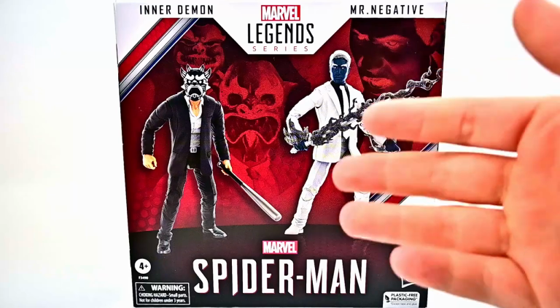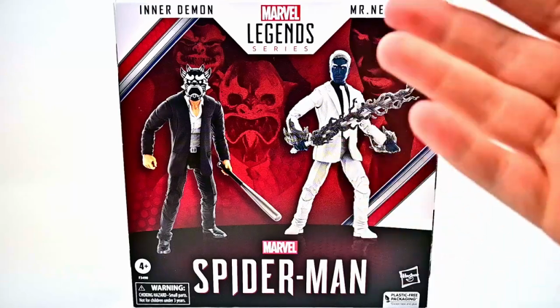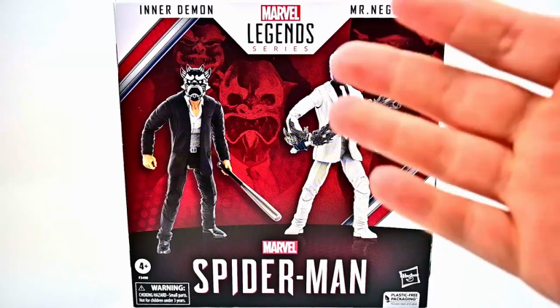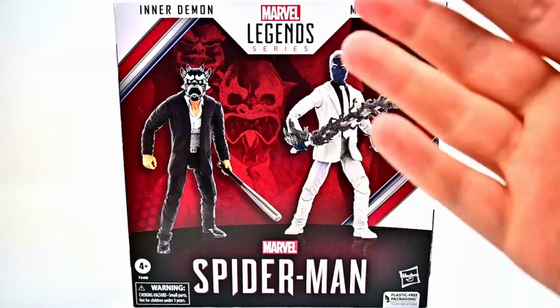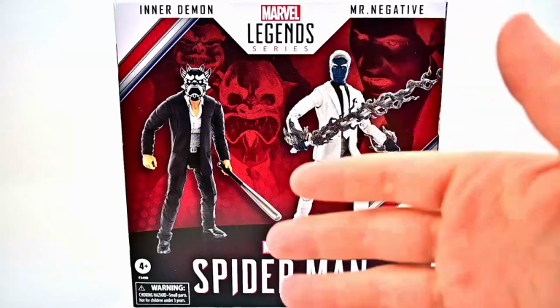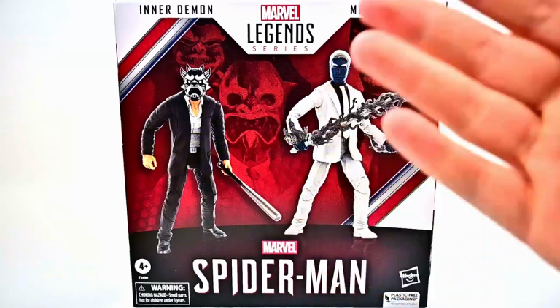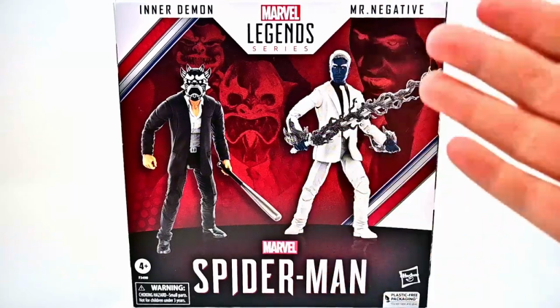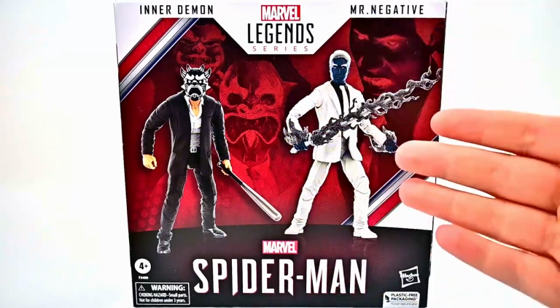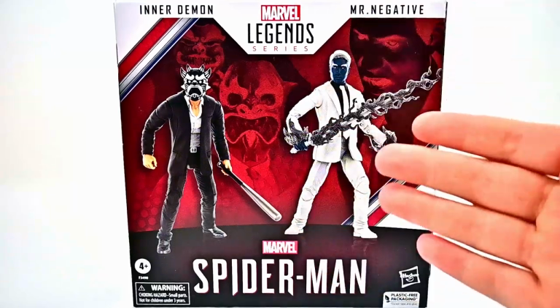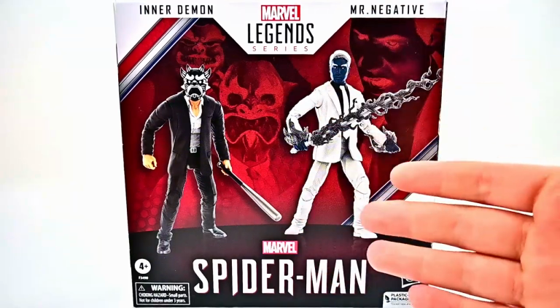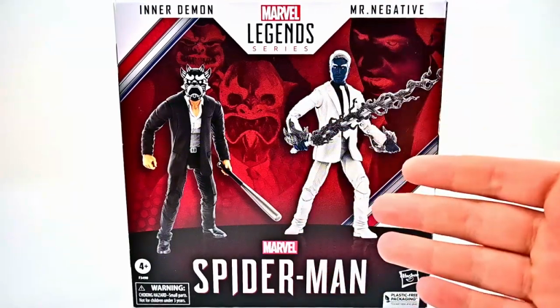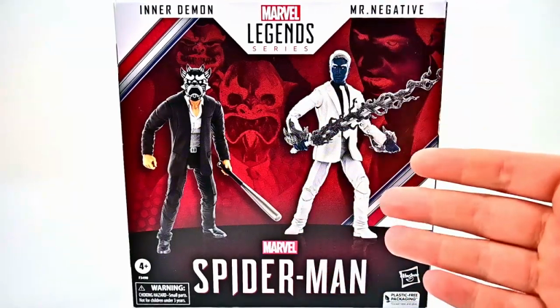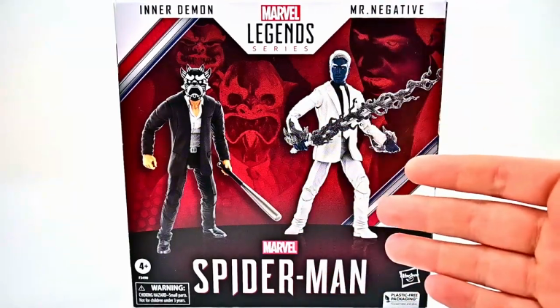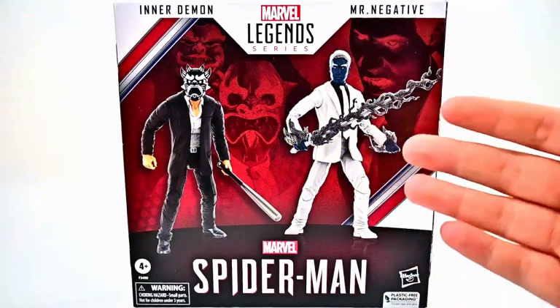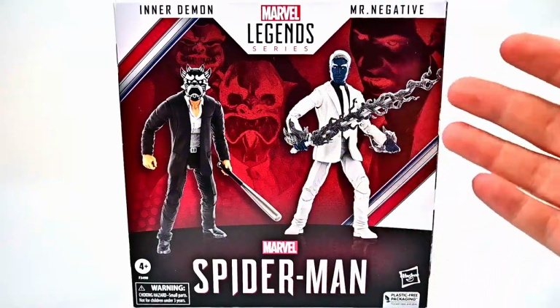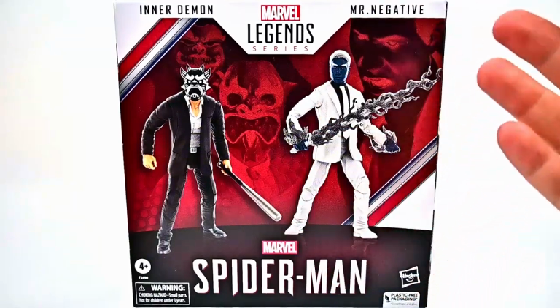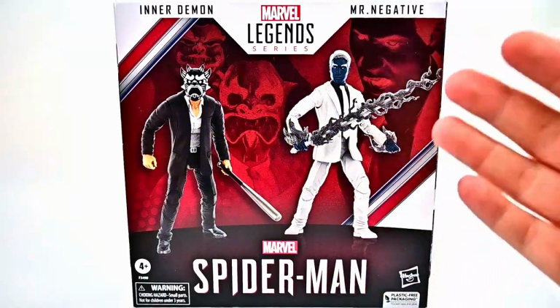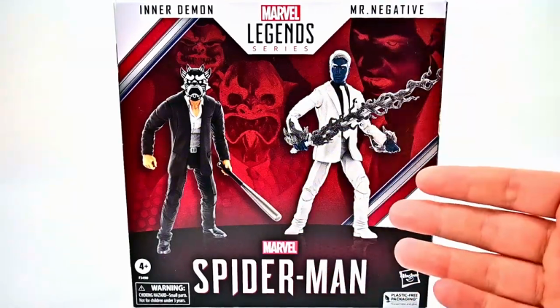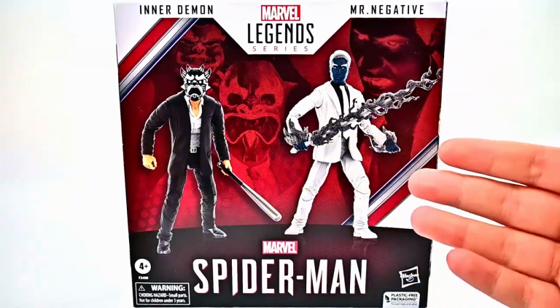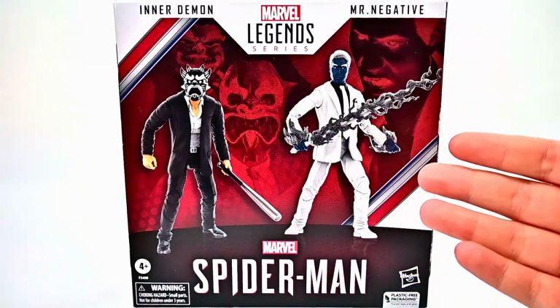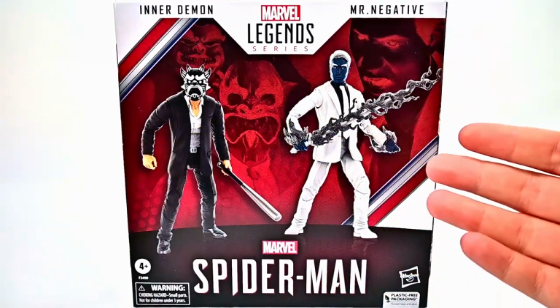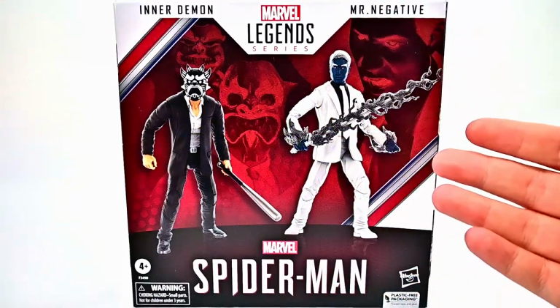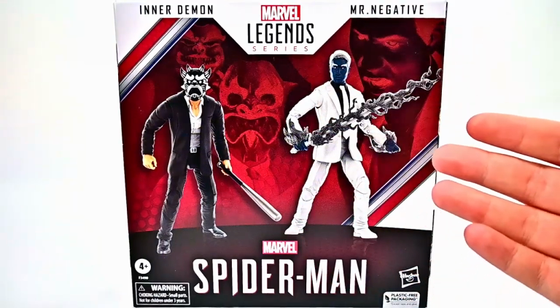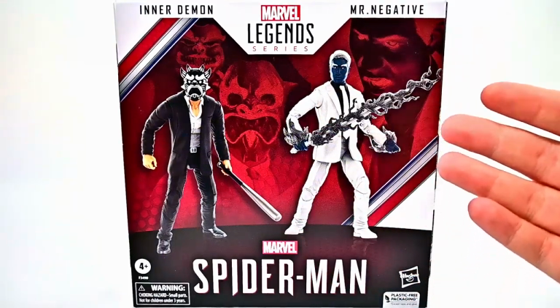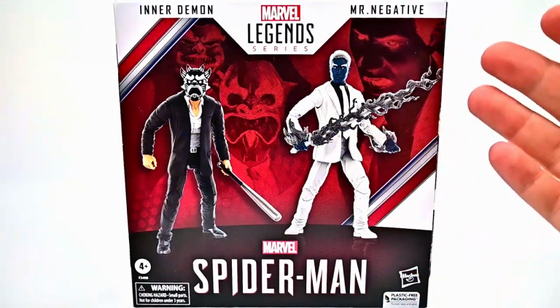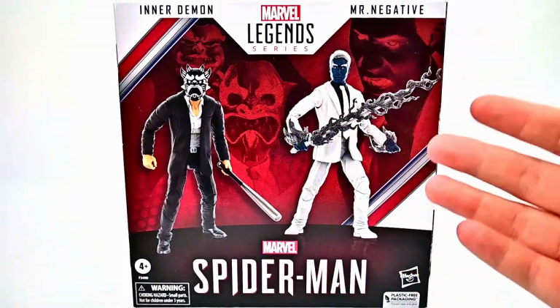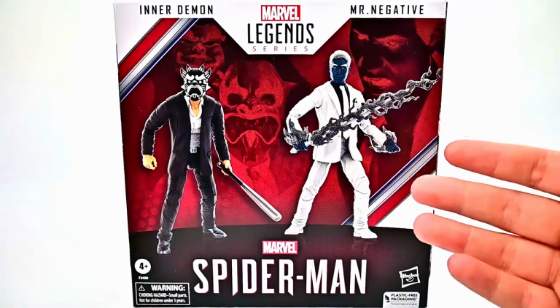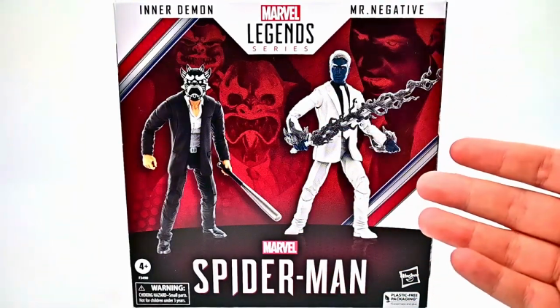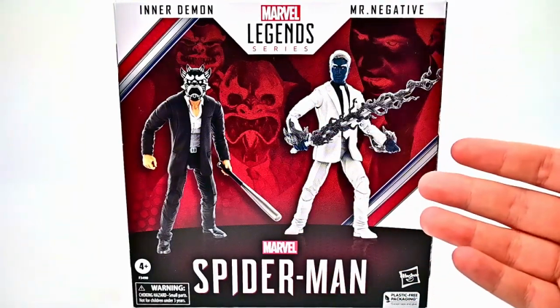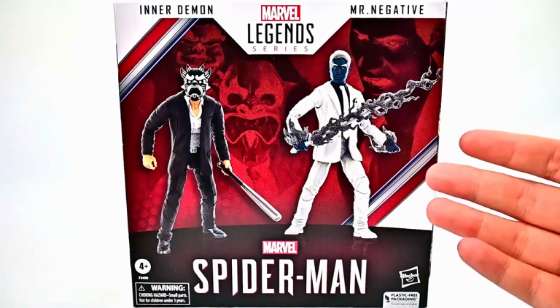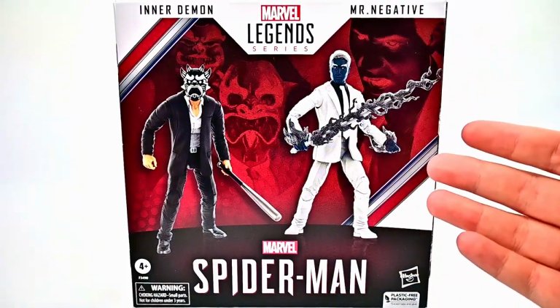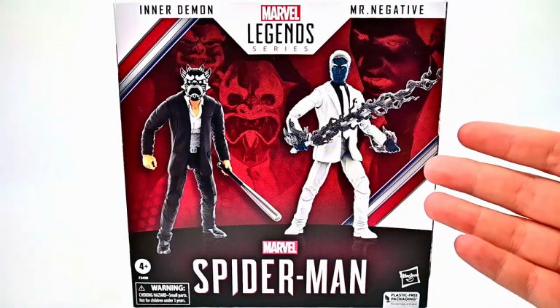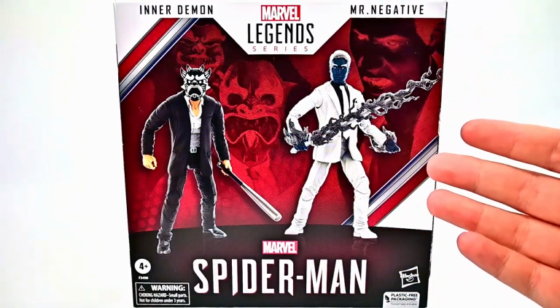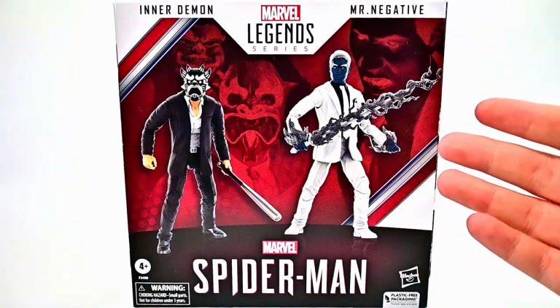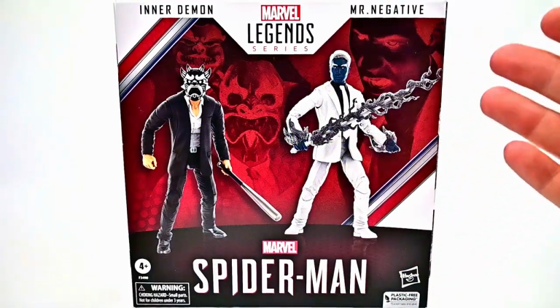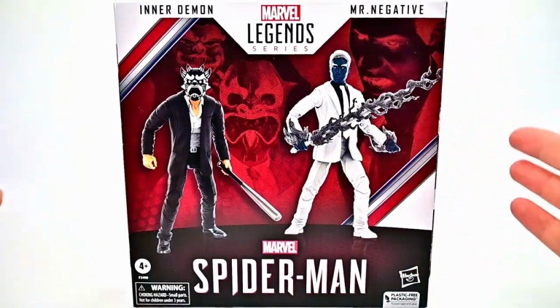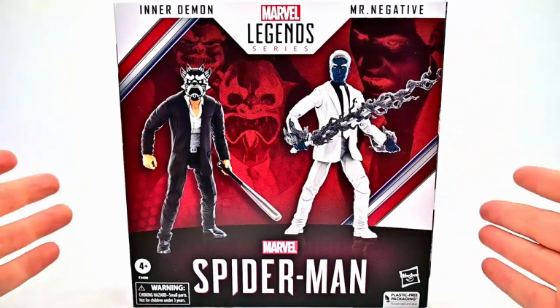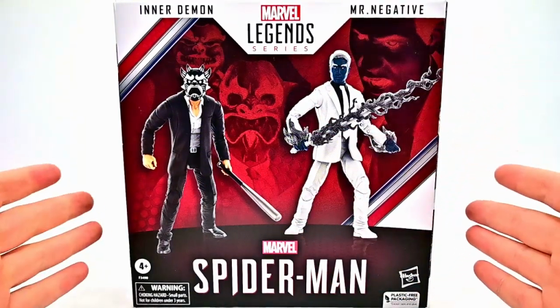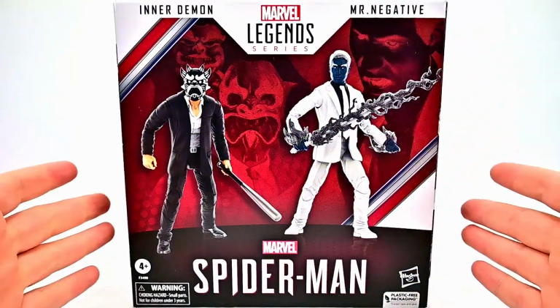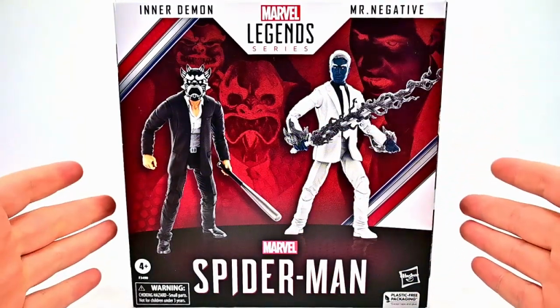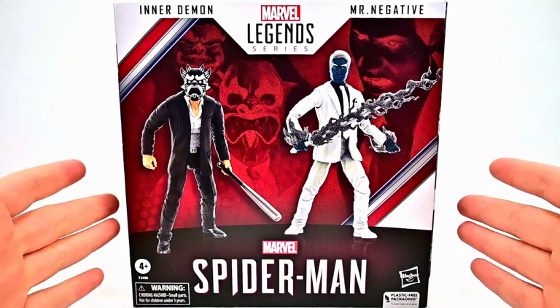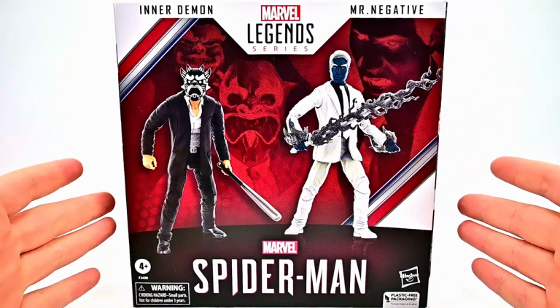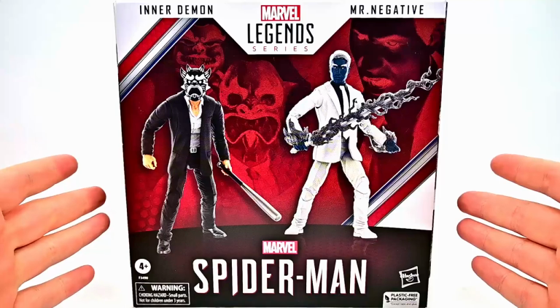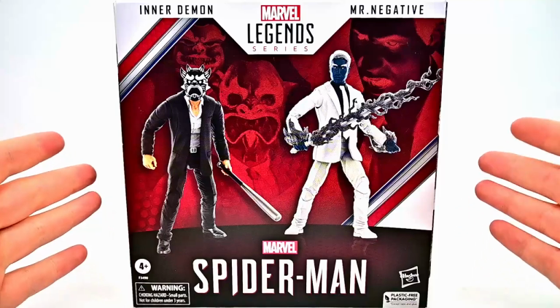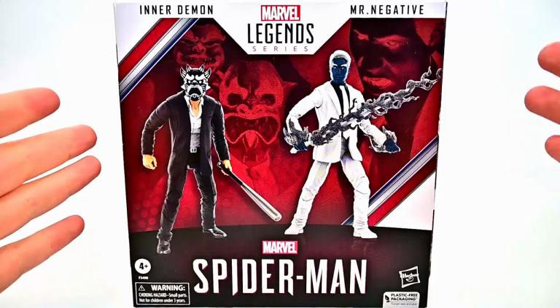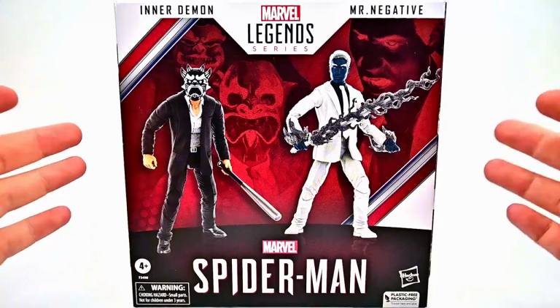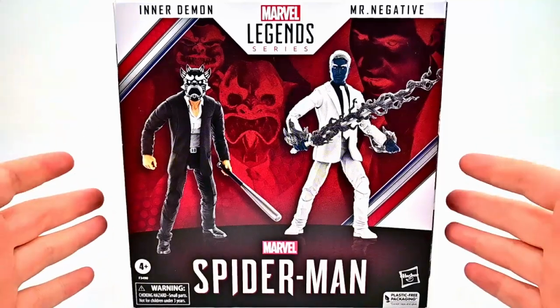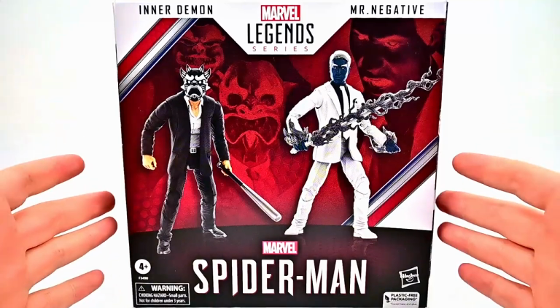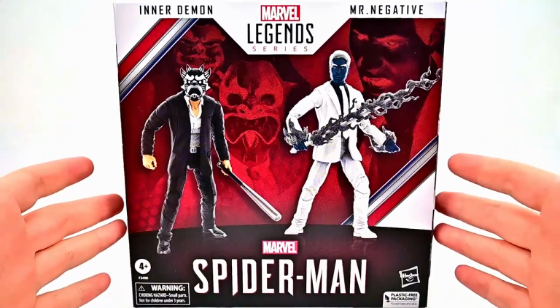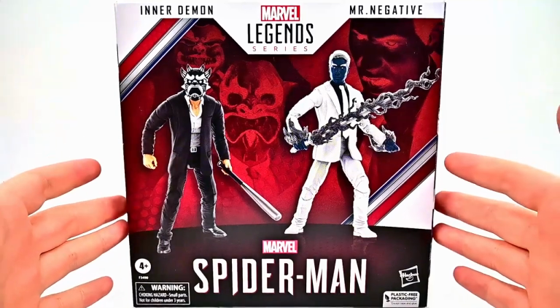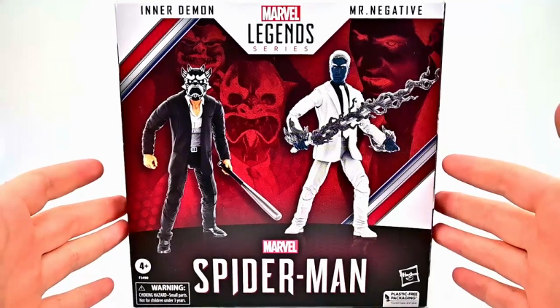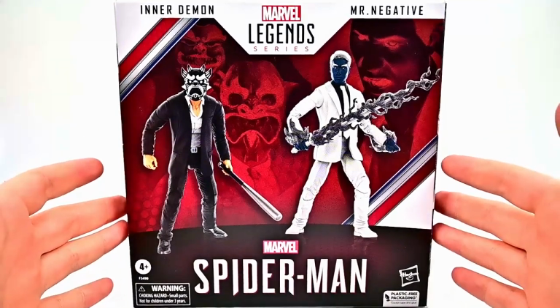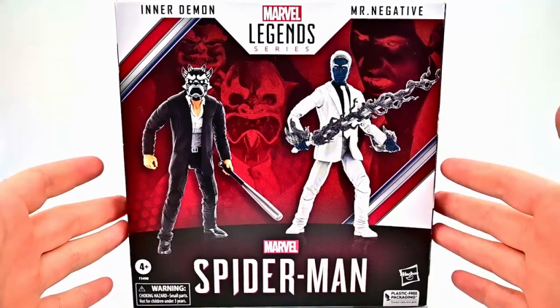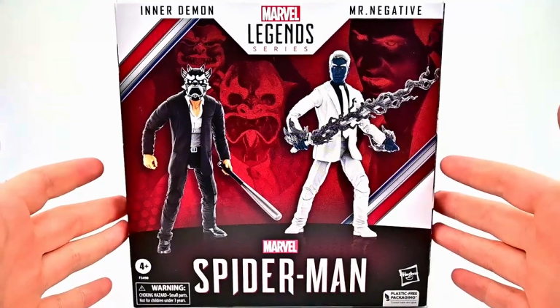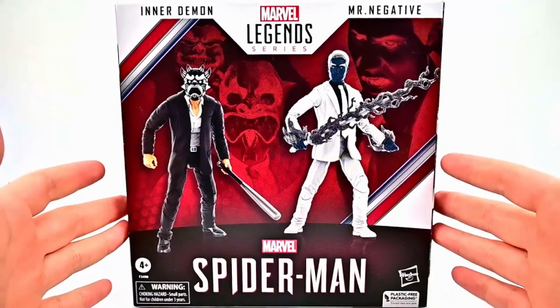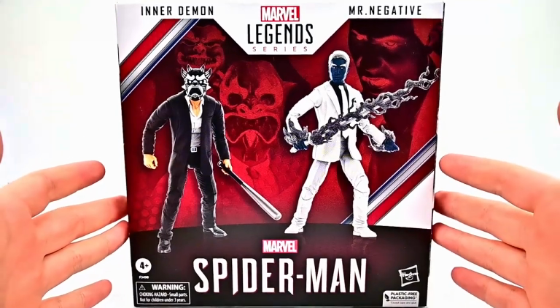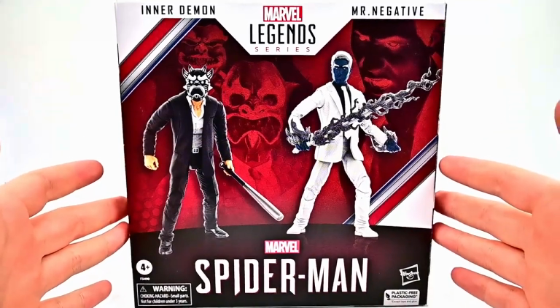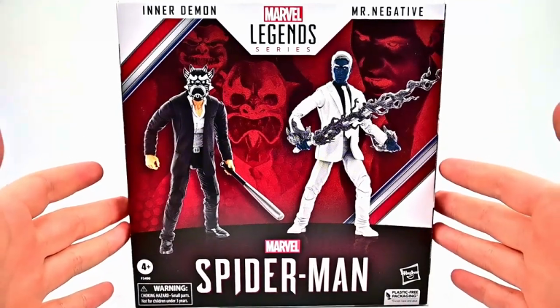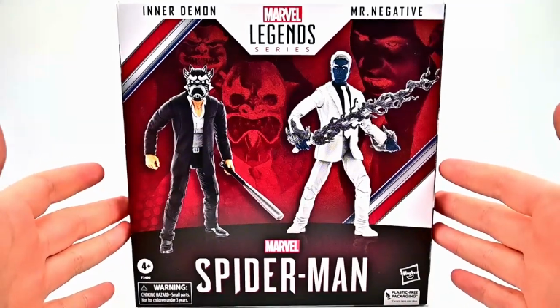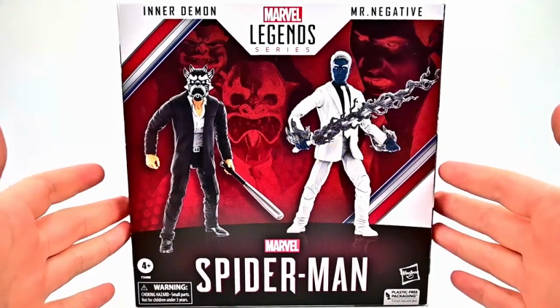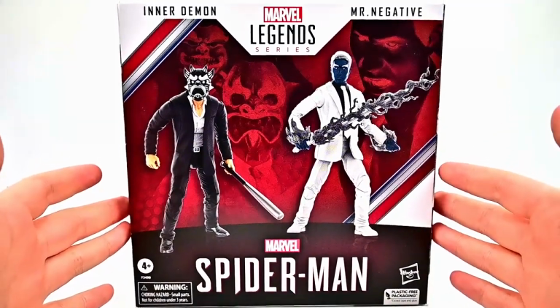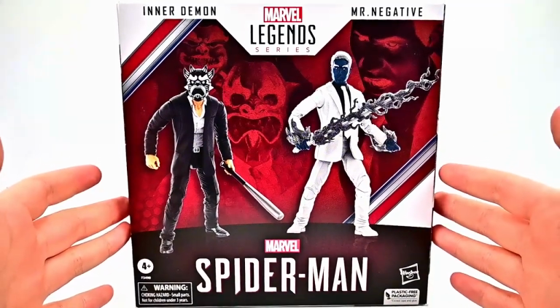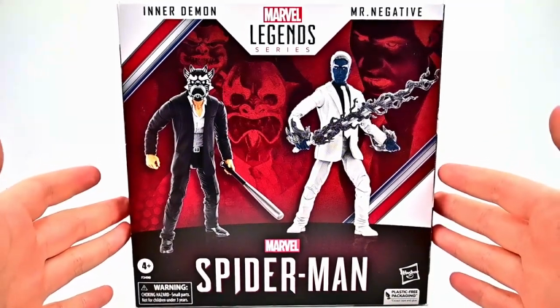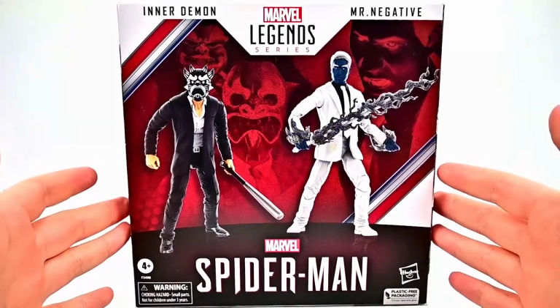What is going on everybody? Welcome back to the Austin Show. Today we're looking at the Hasbro Marvel Legends Spider-Man 2-pack from the PlayStation Marvel Spider-Man game.